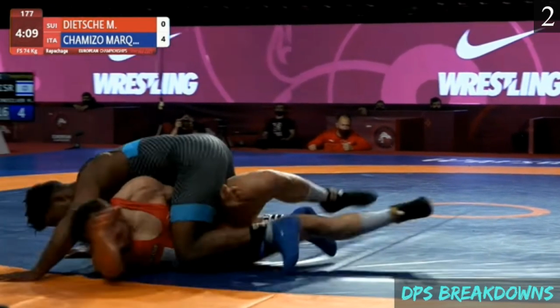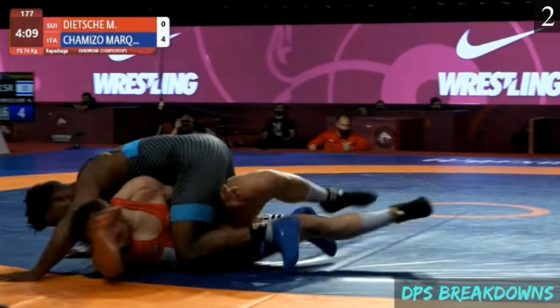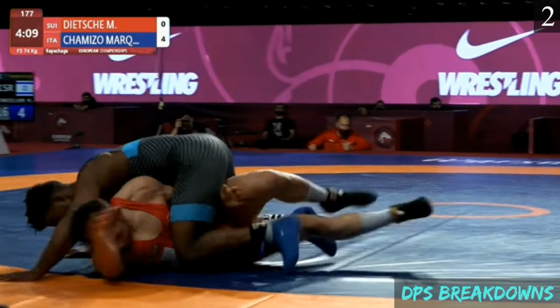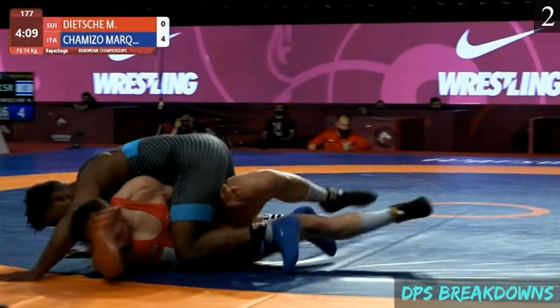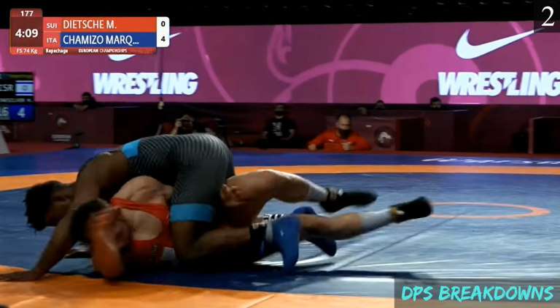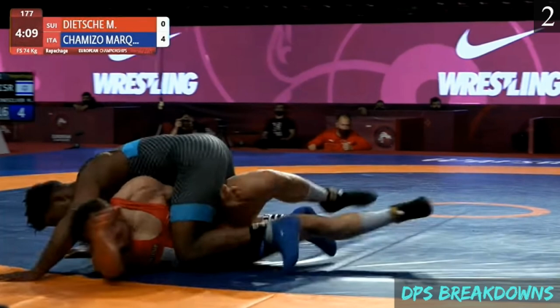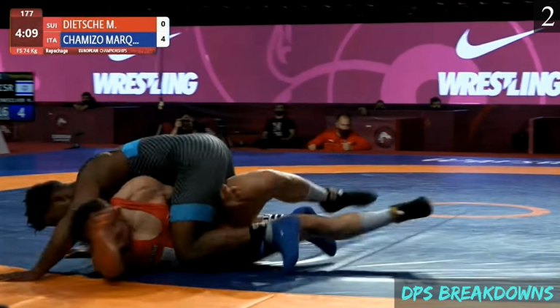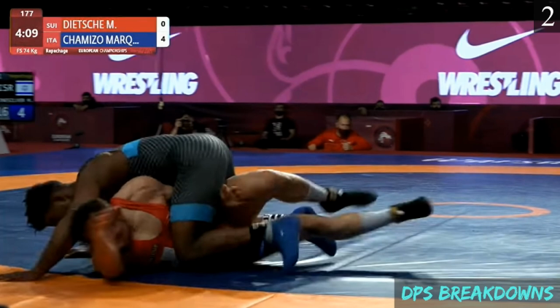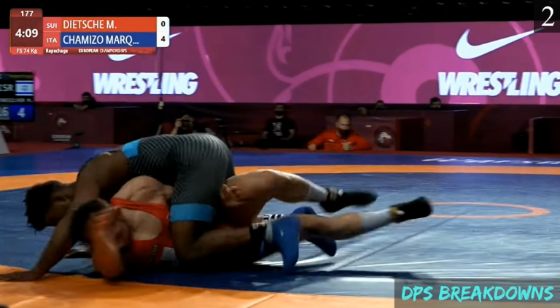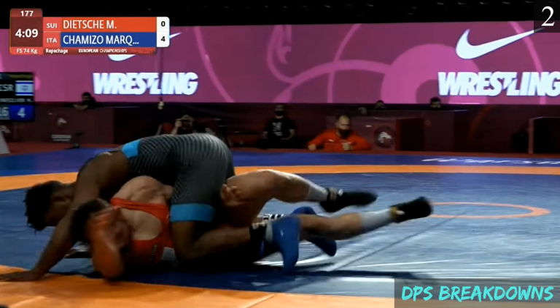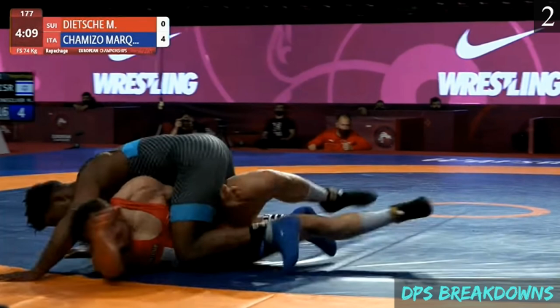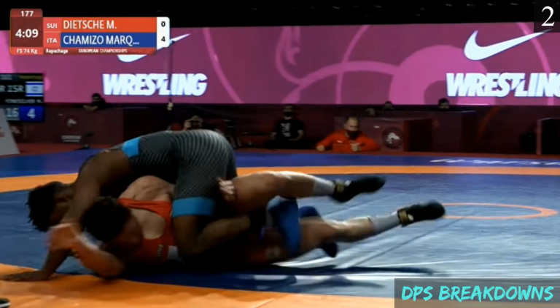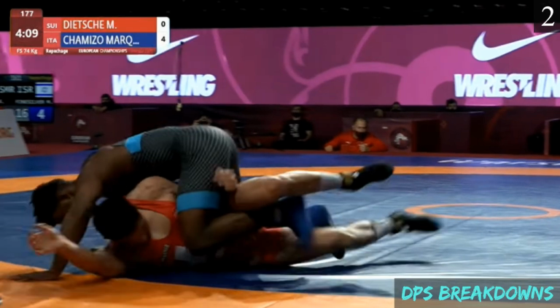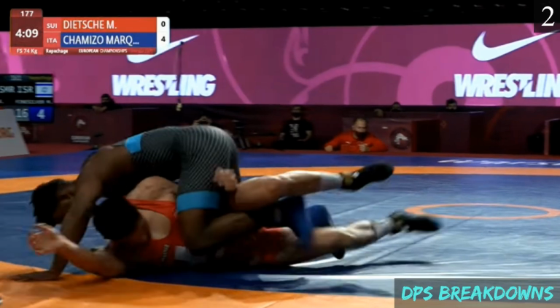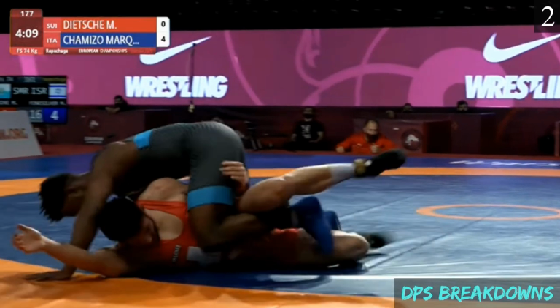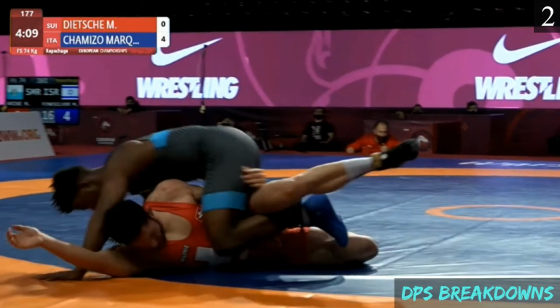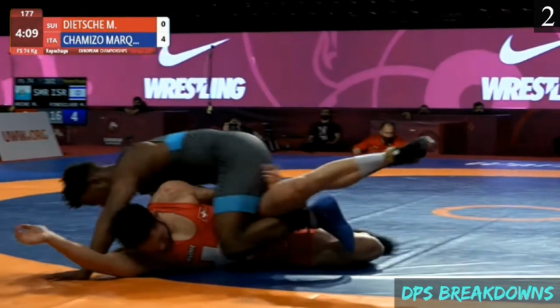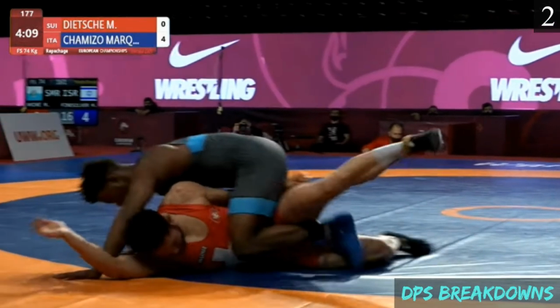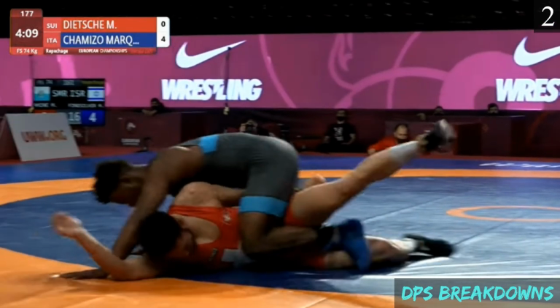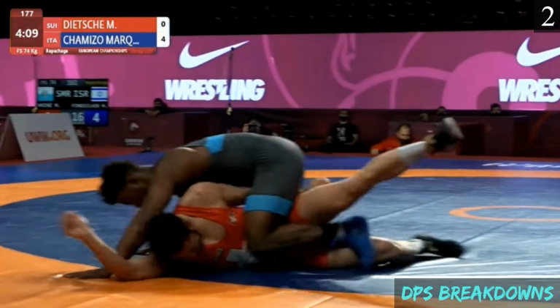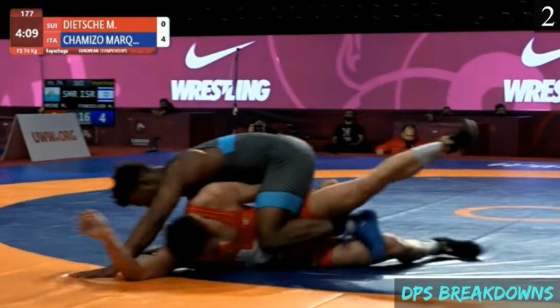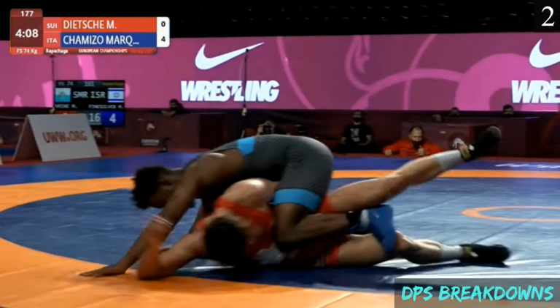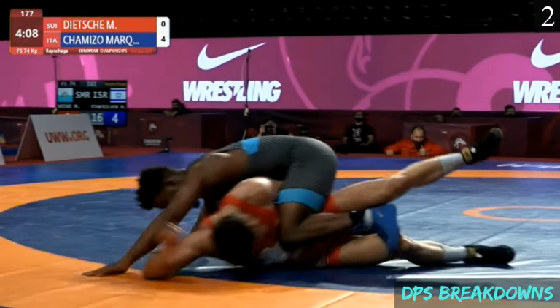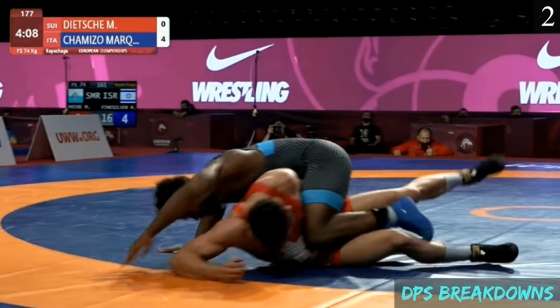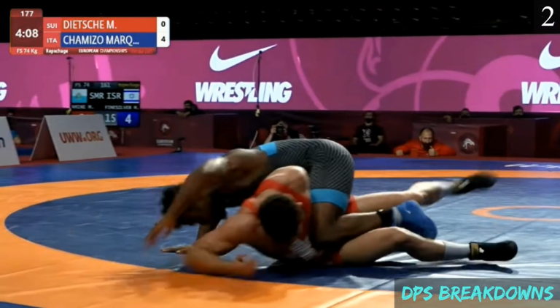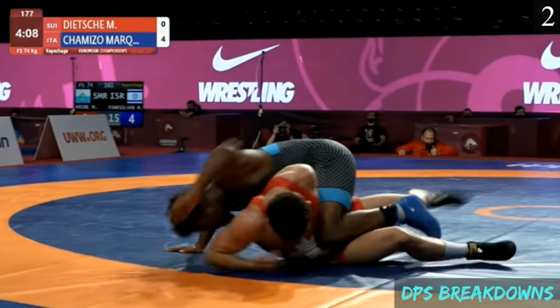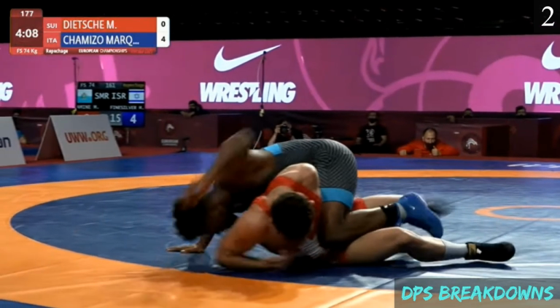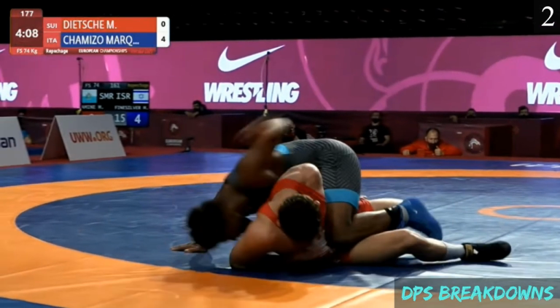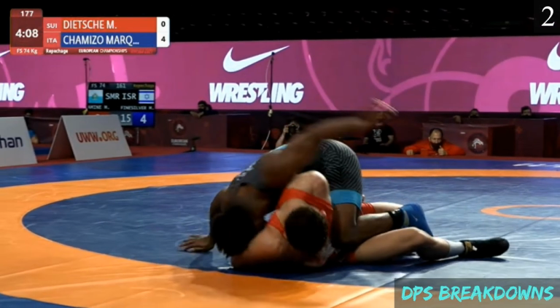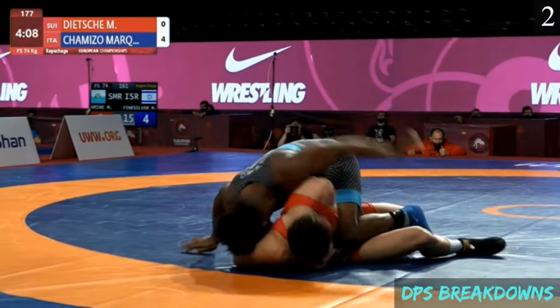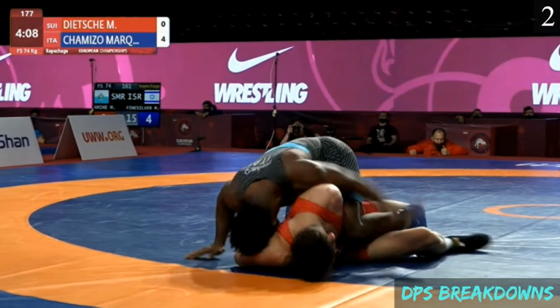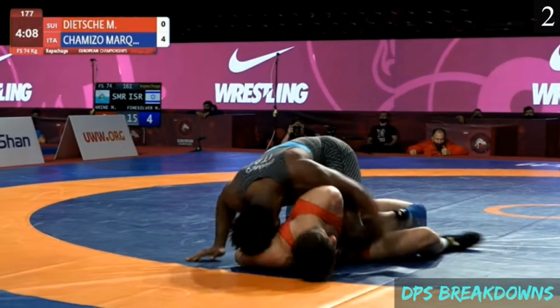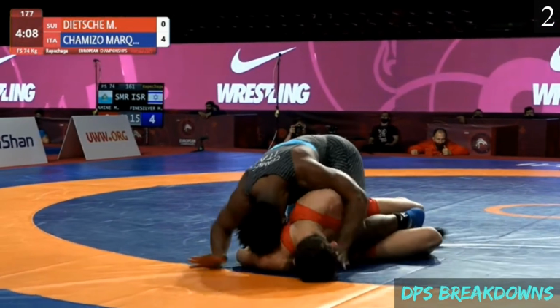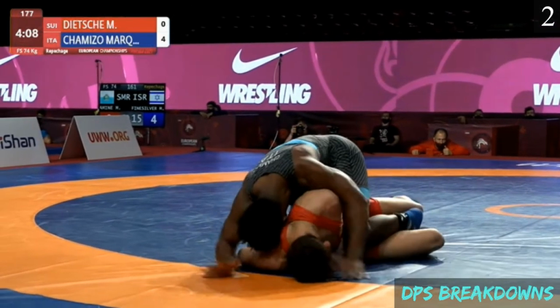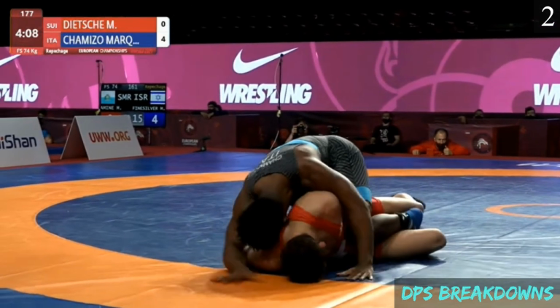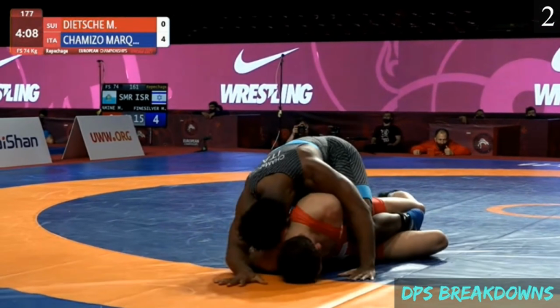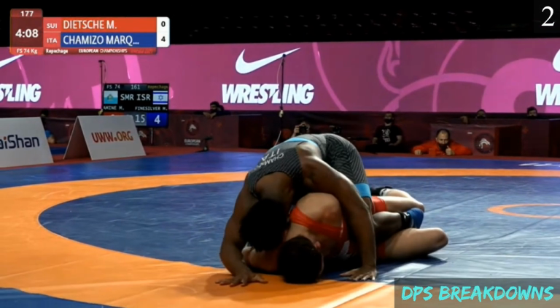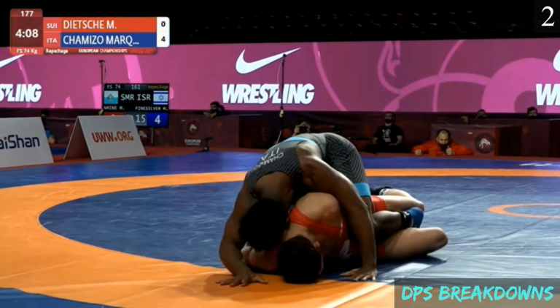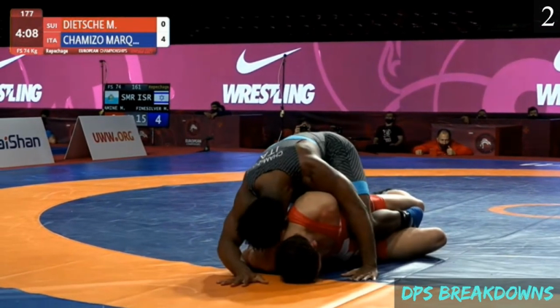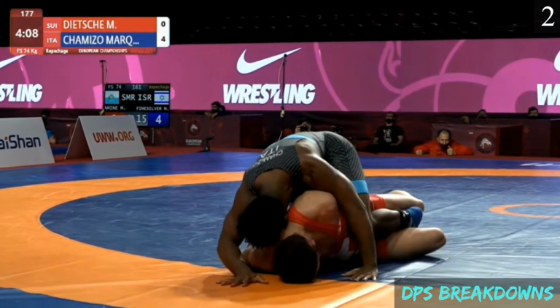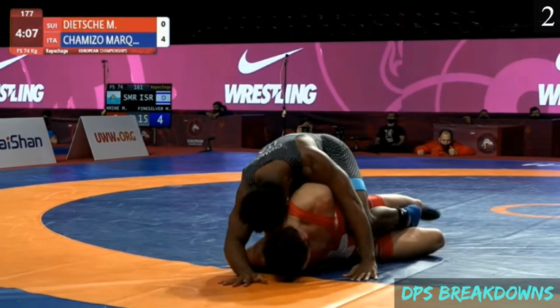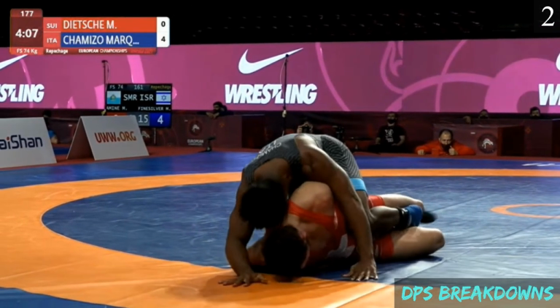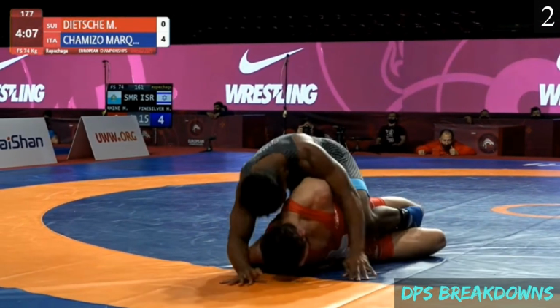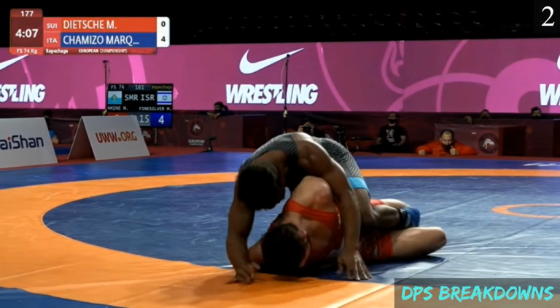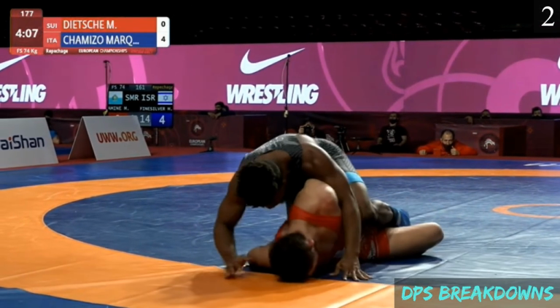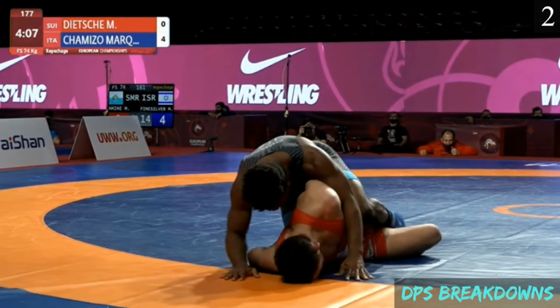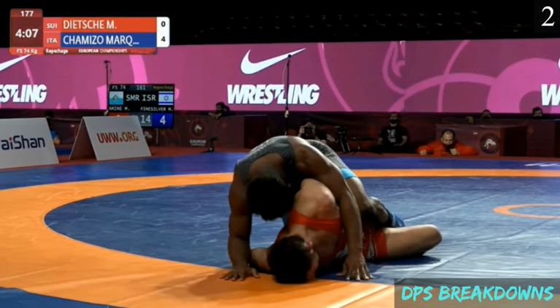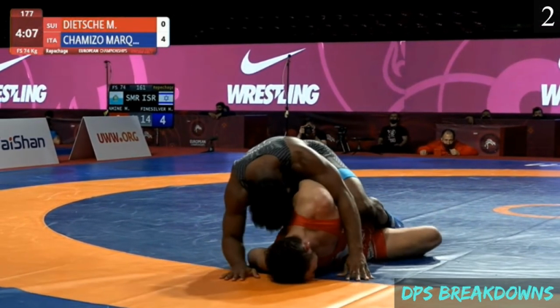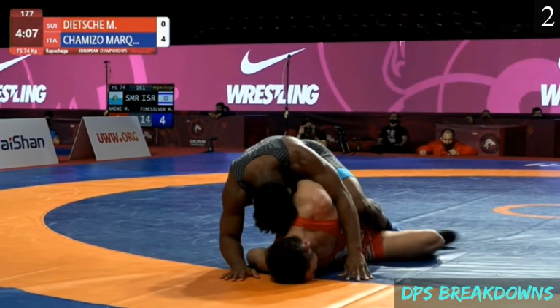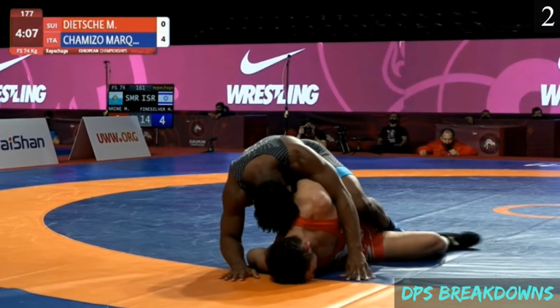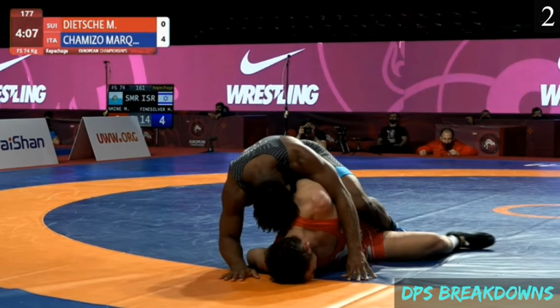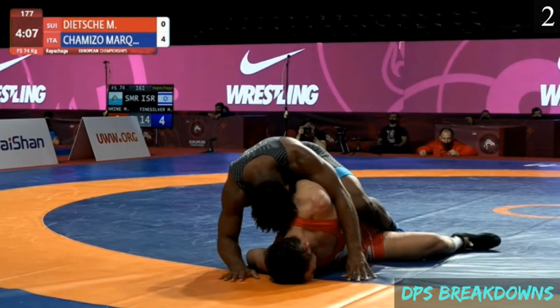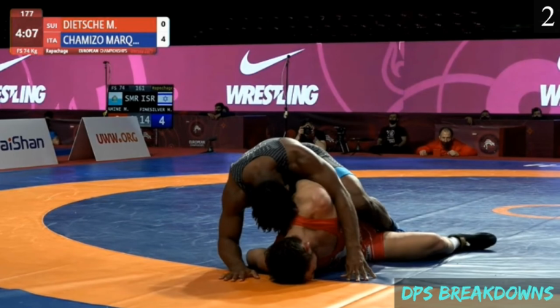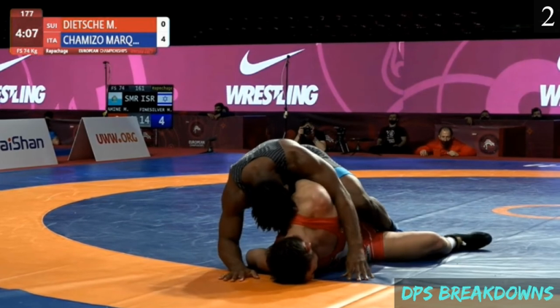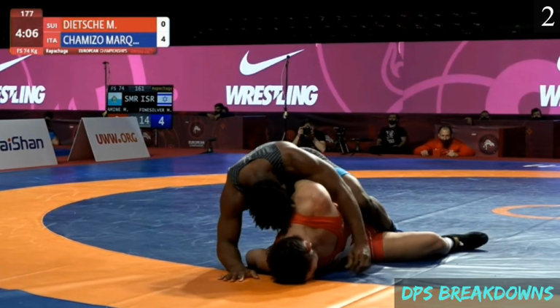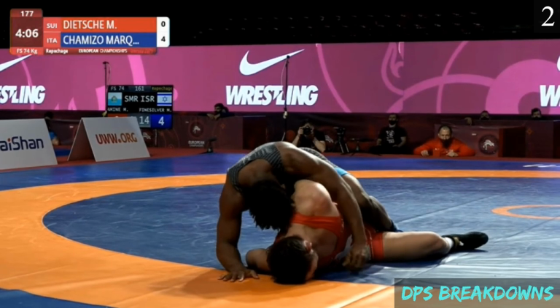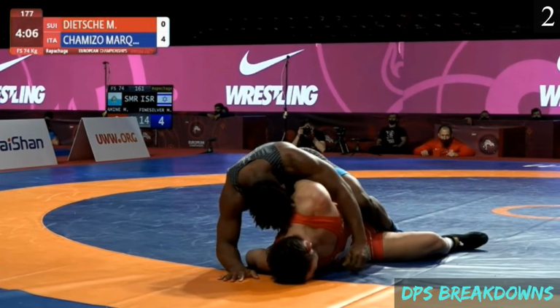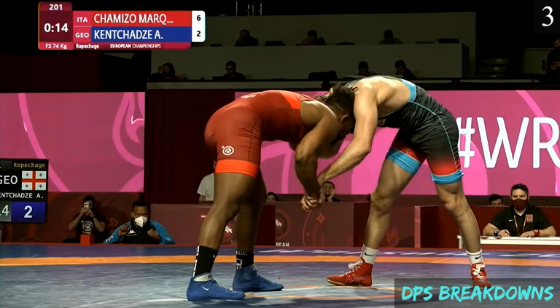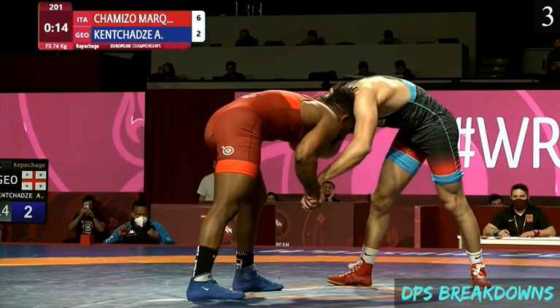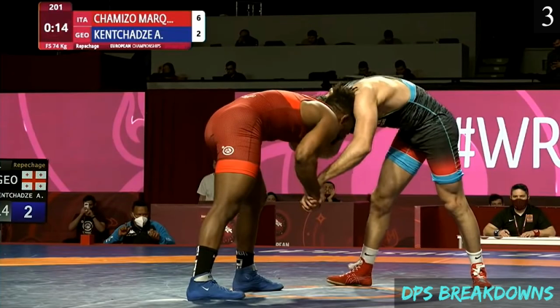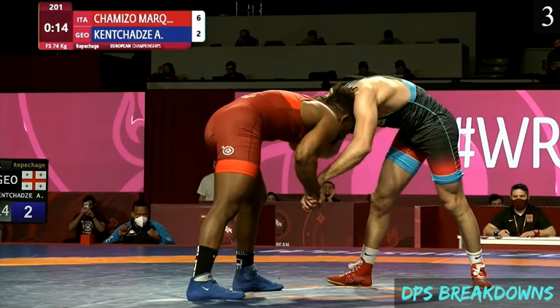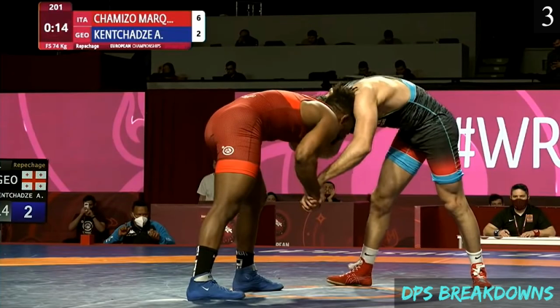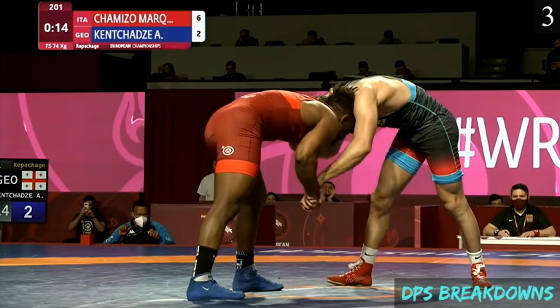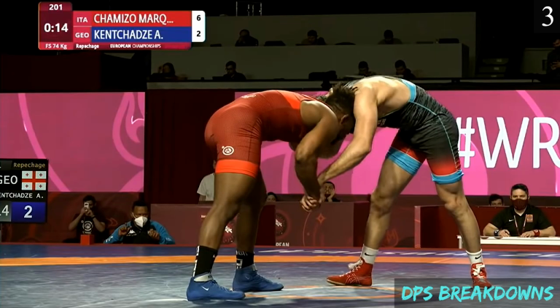This time the opponent gets stuck on his back and Chimizo ends up on top. Sequence 3.